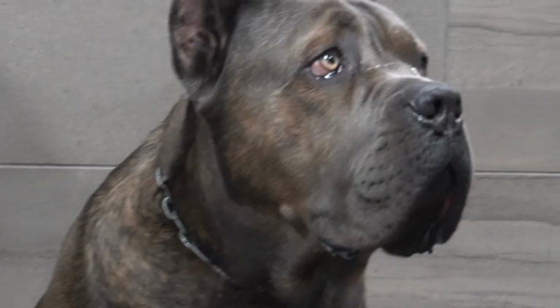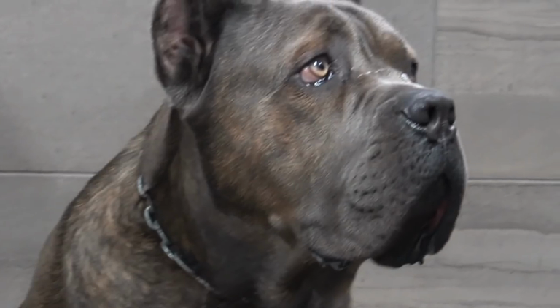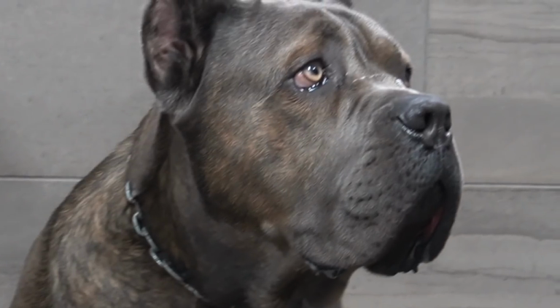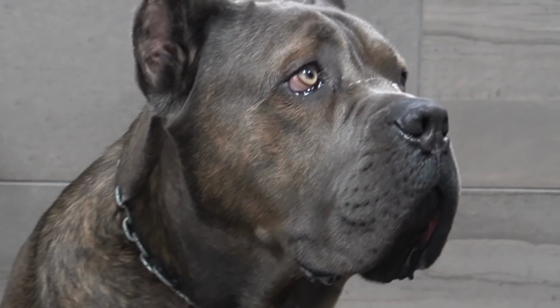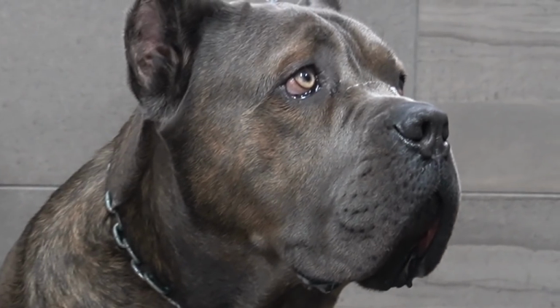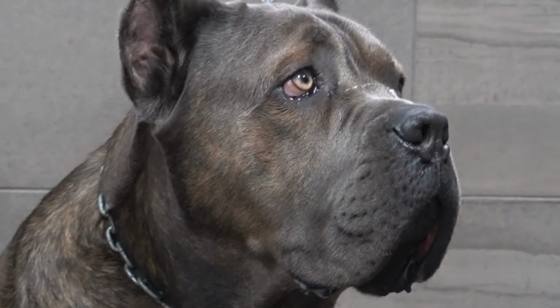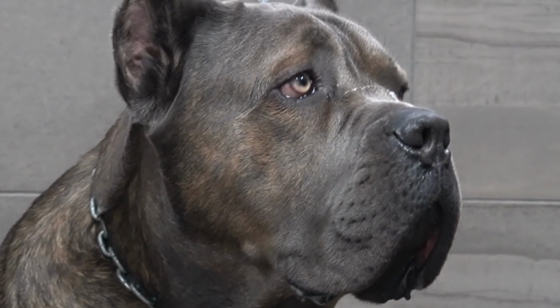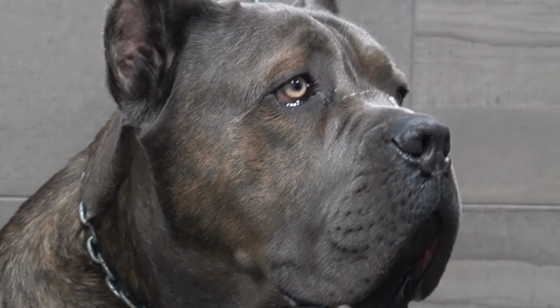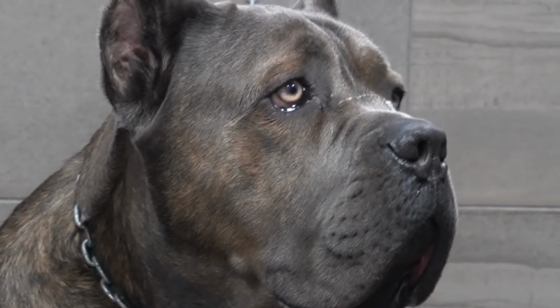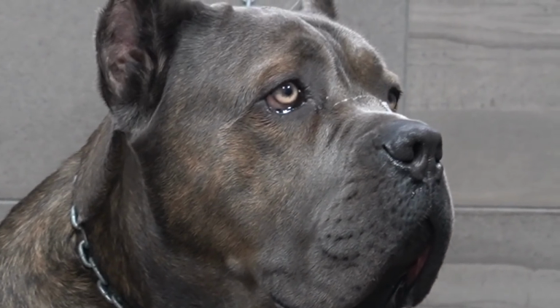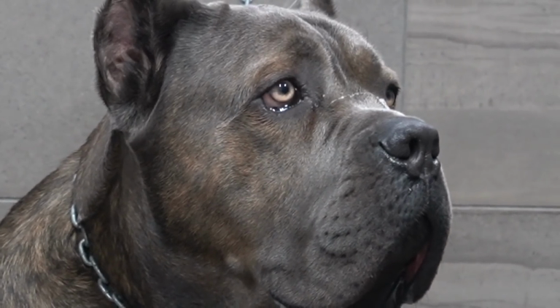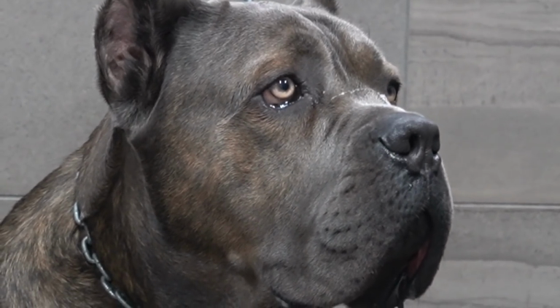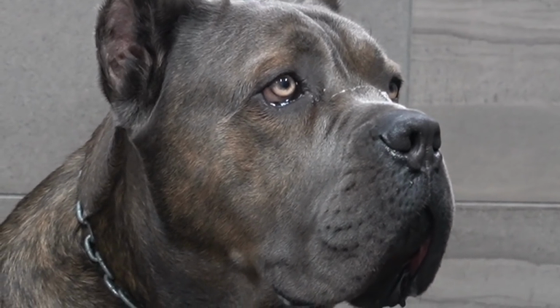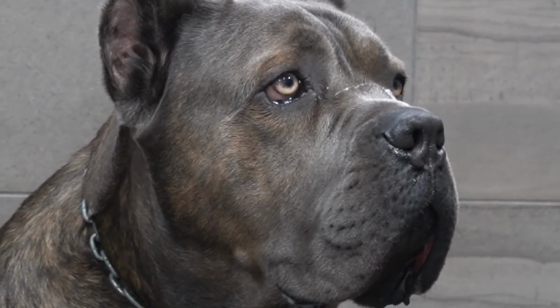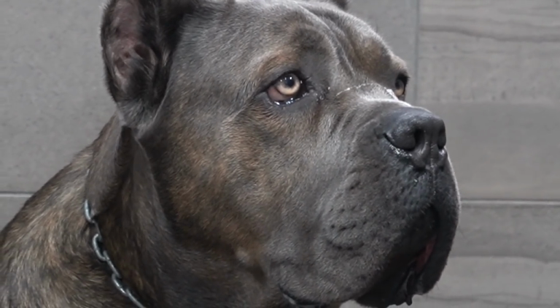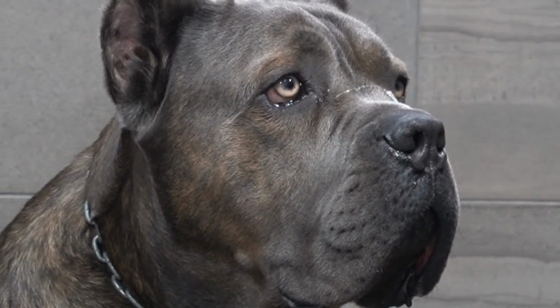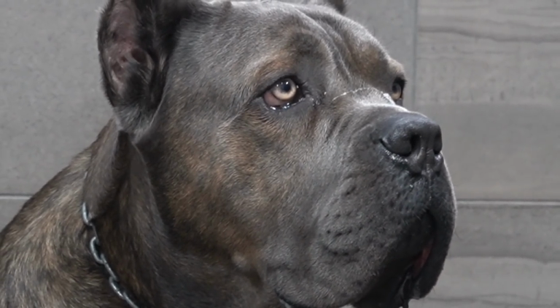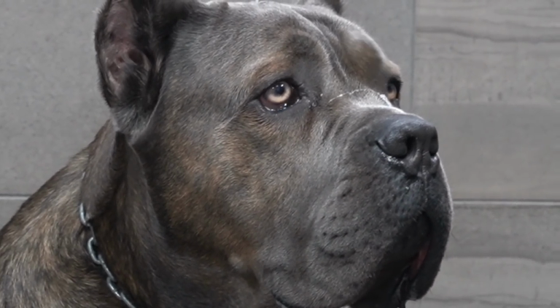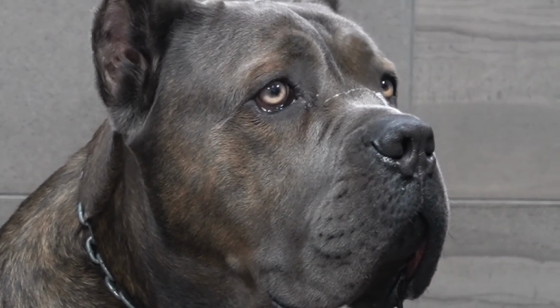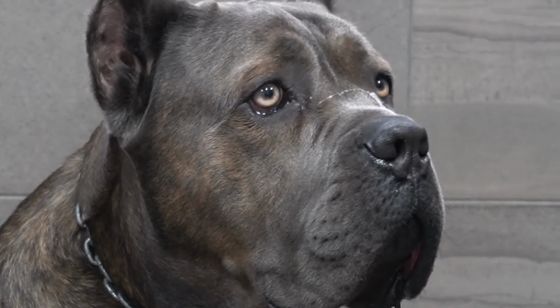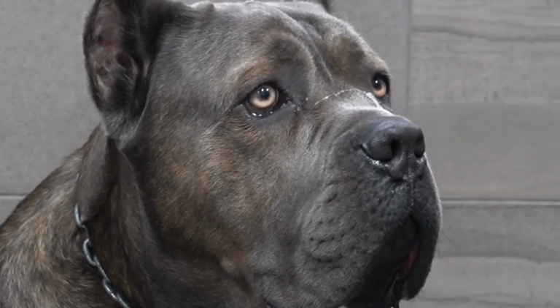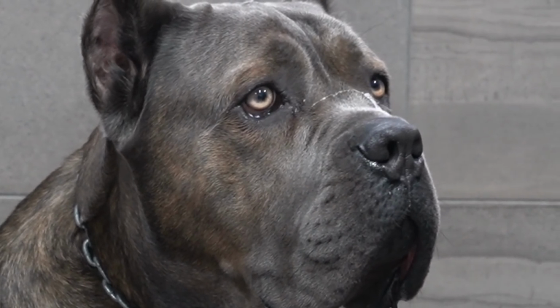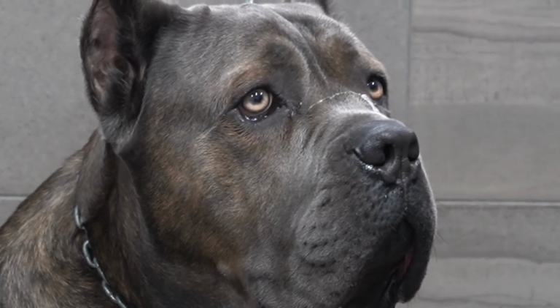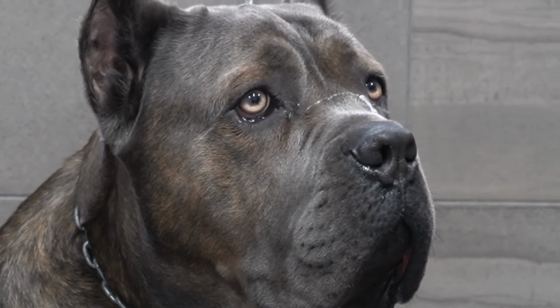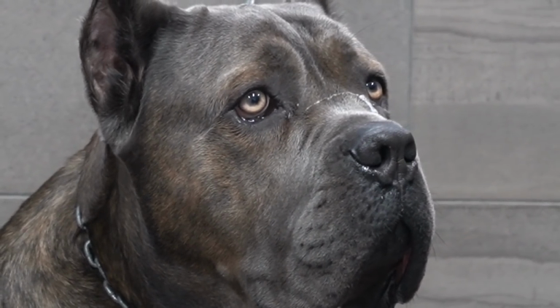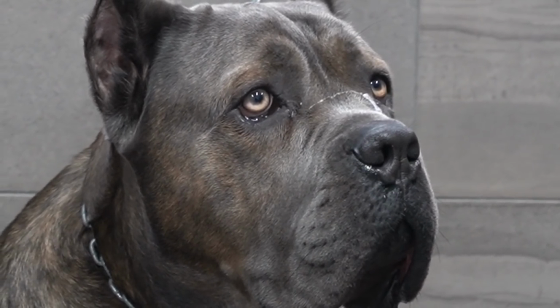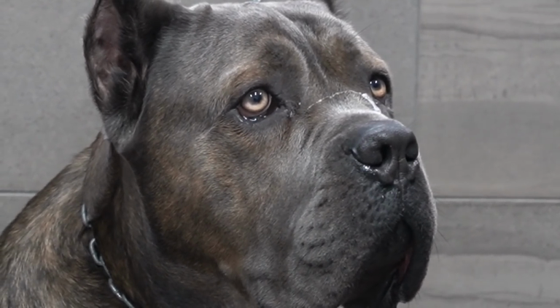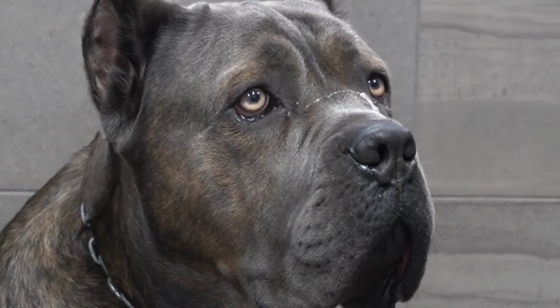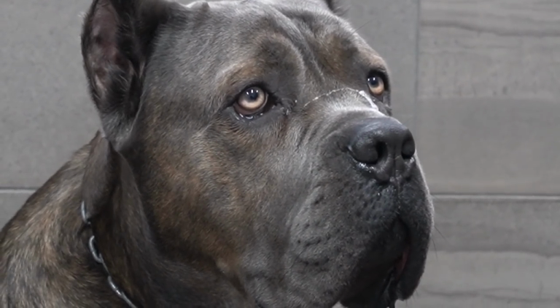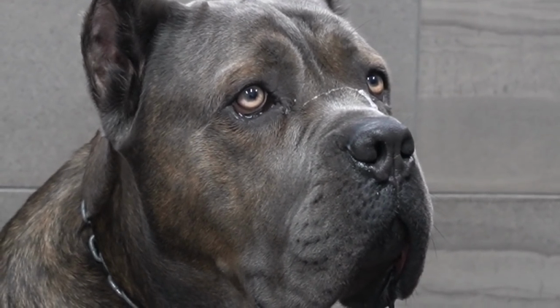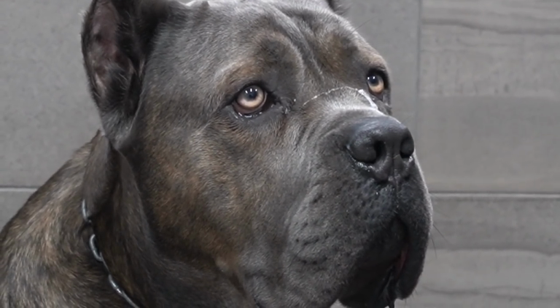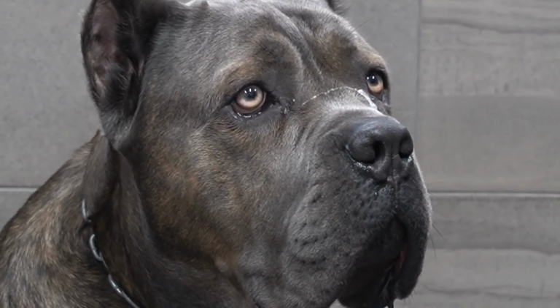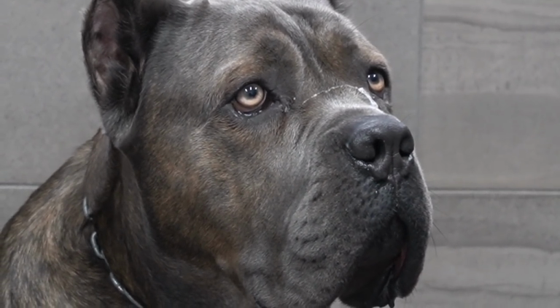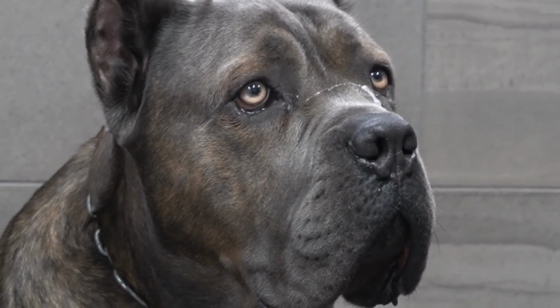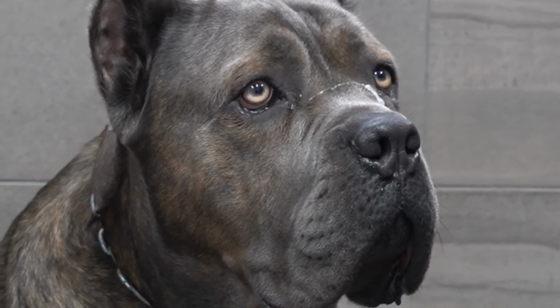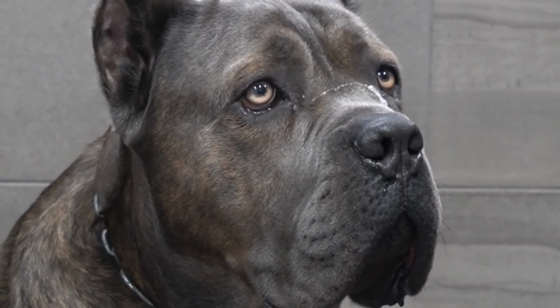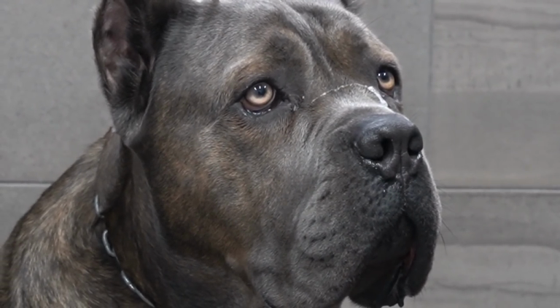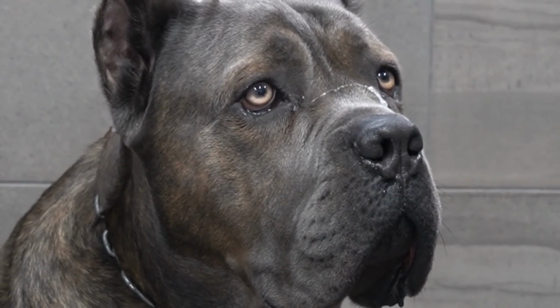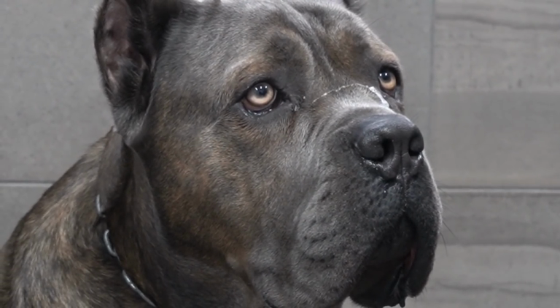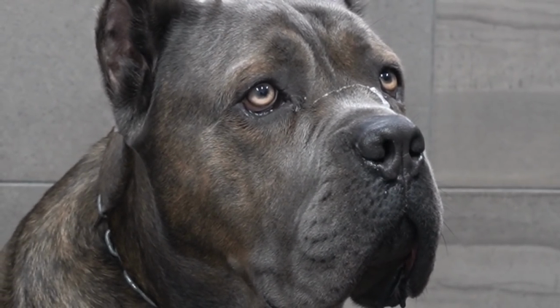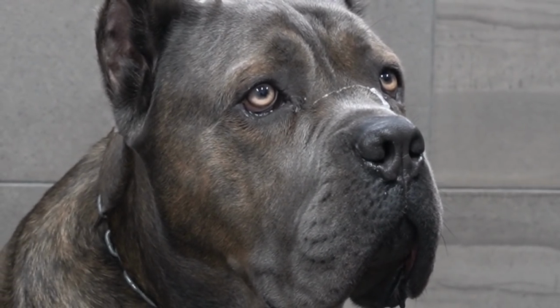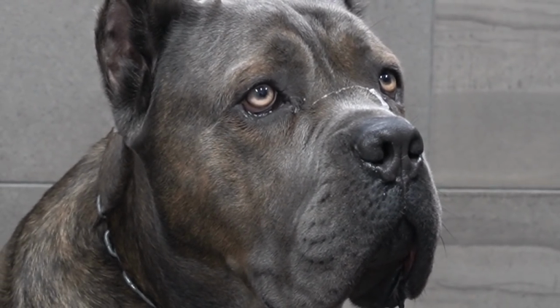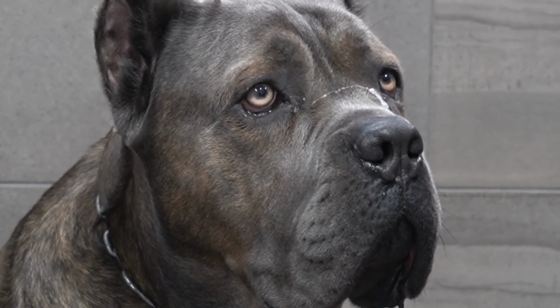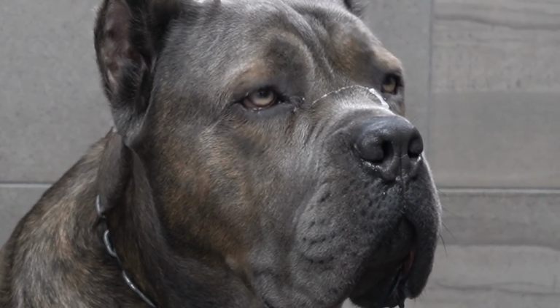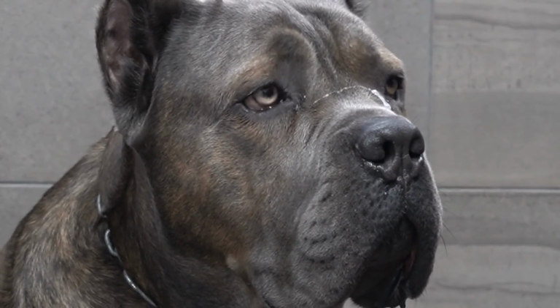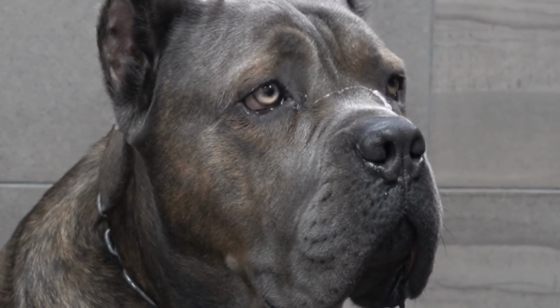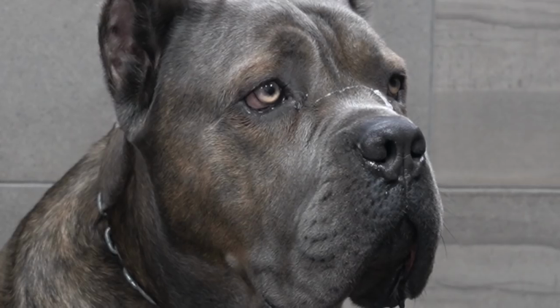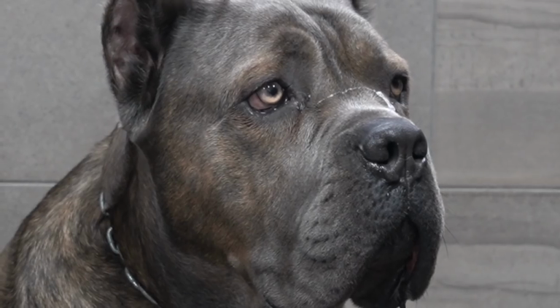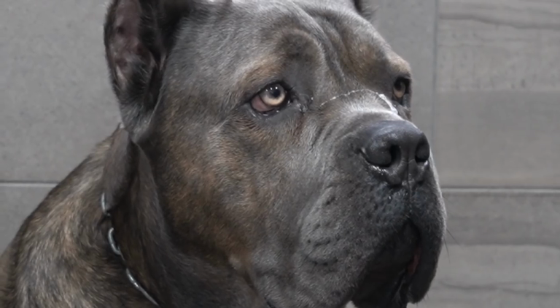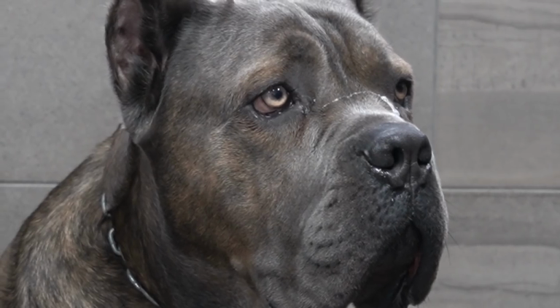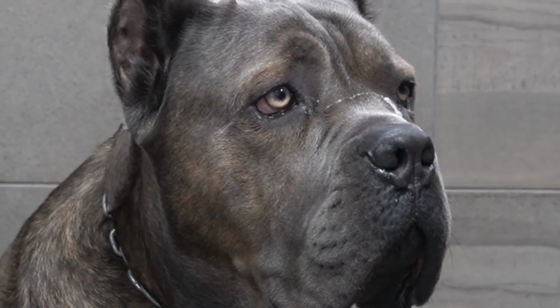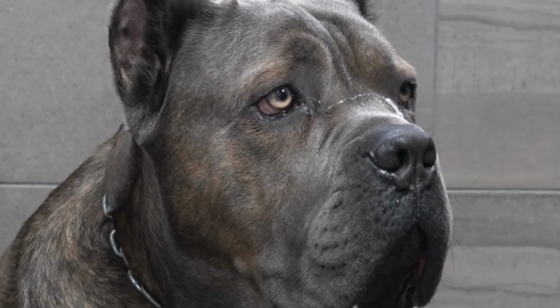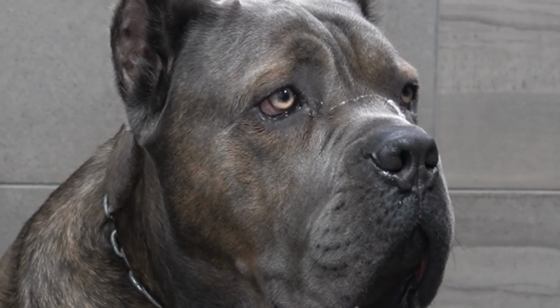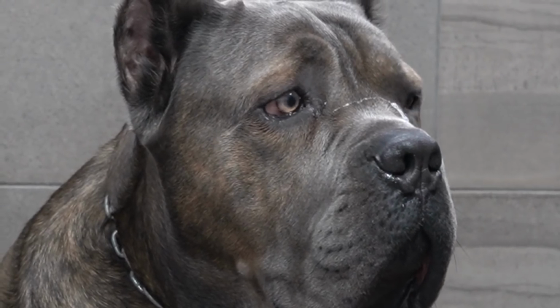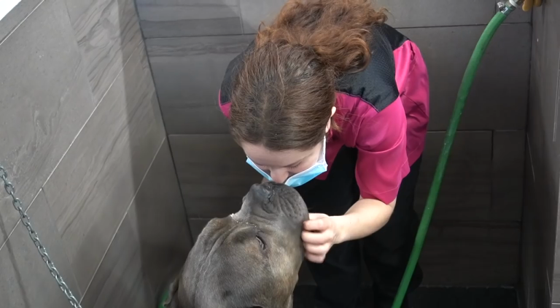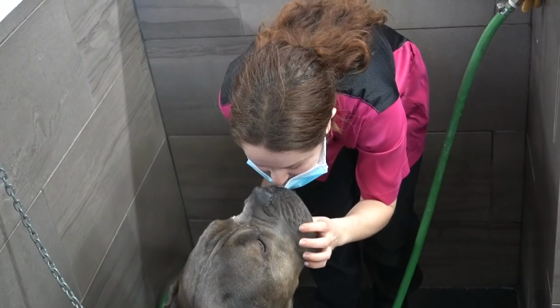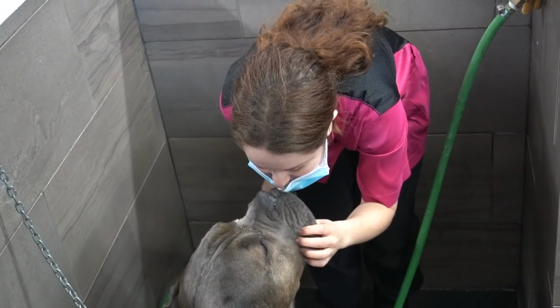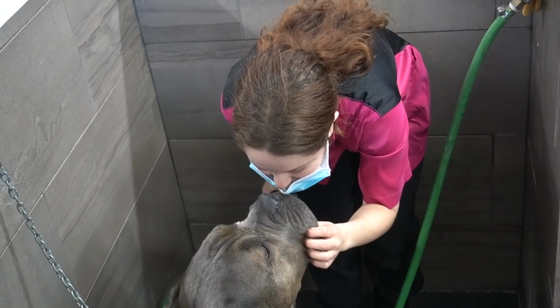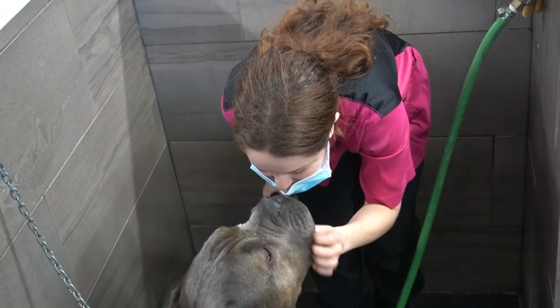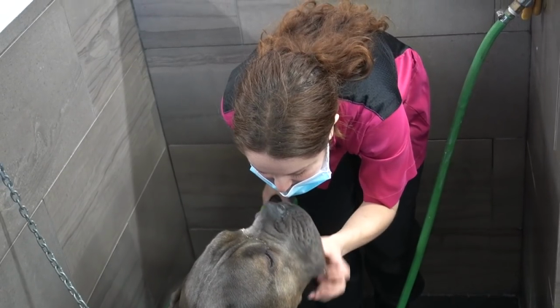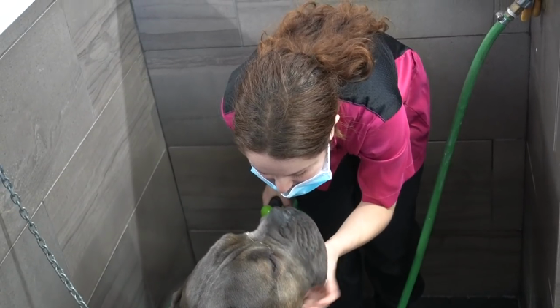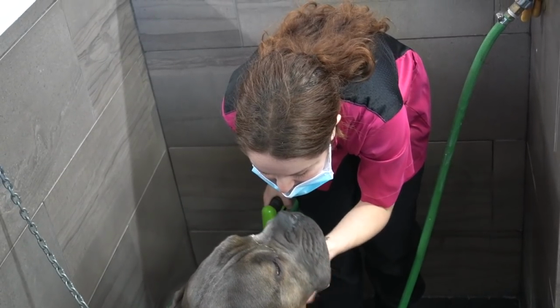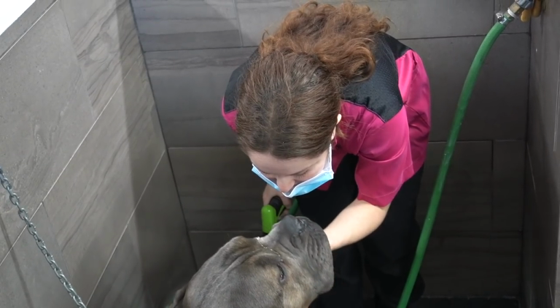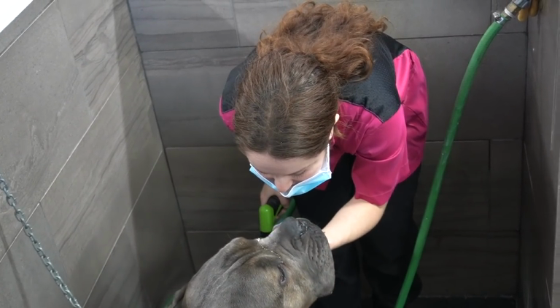This is Gucci. He's a one-year-old Cane Corso, and today he is here for his full grooming treatment.